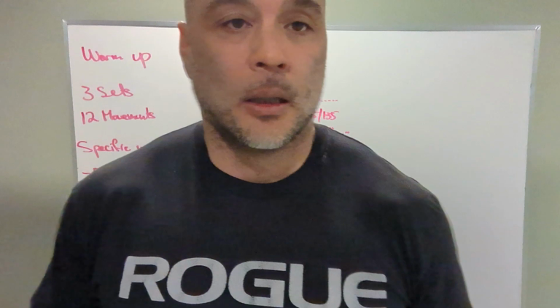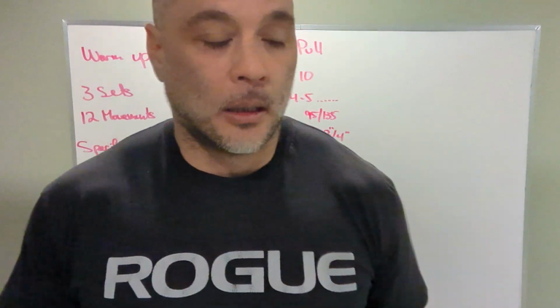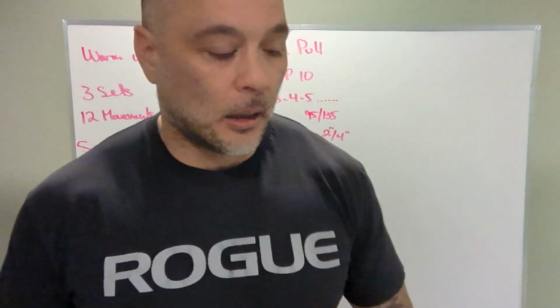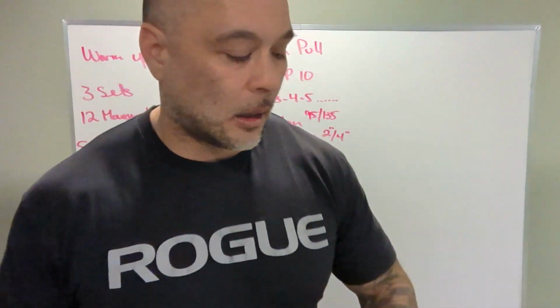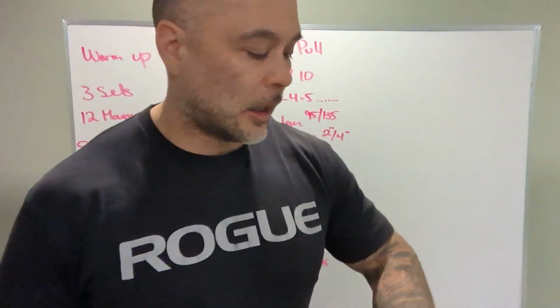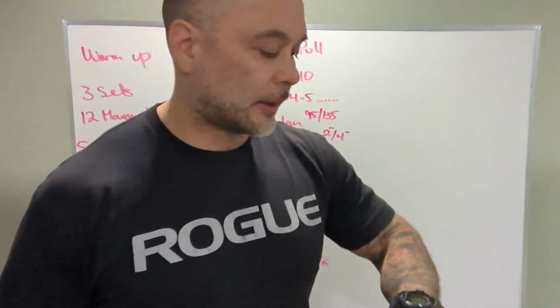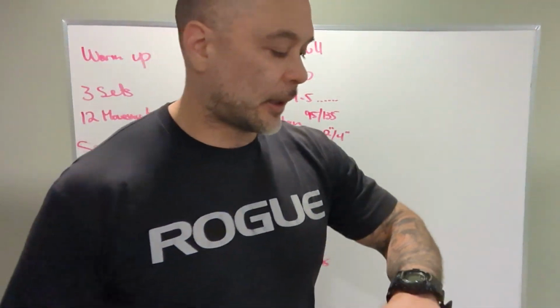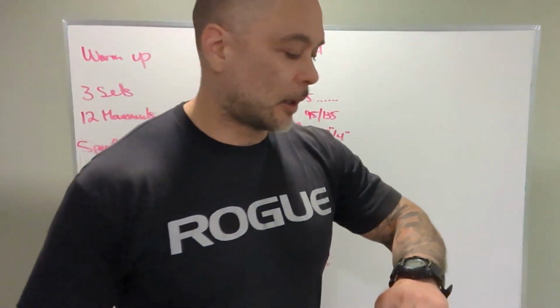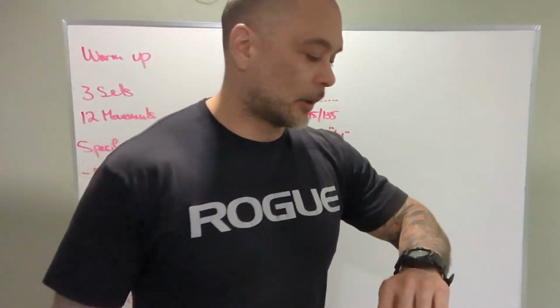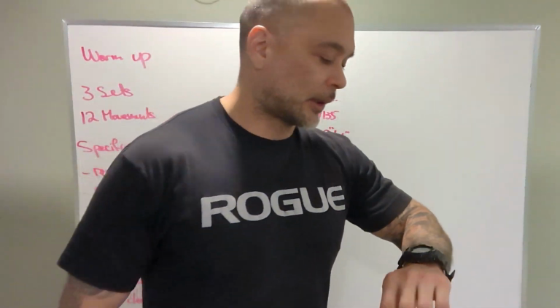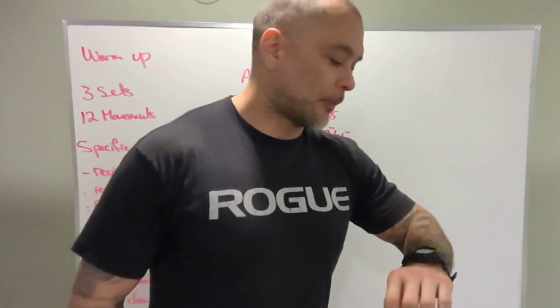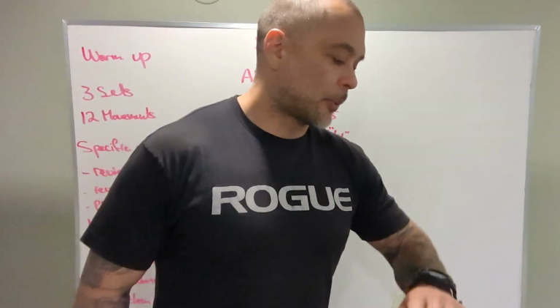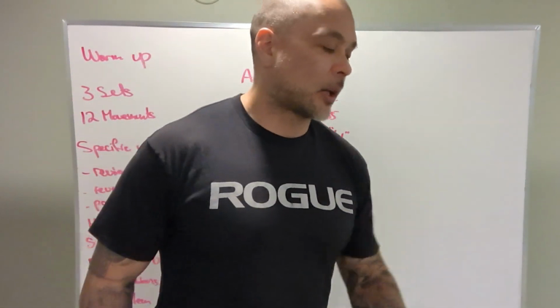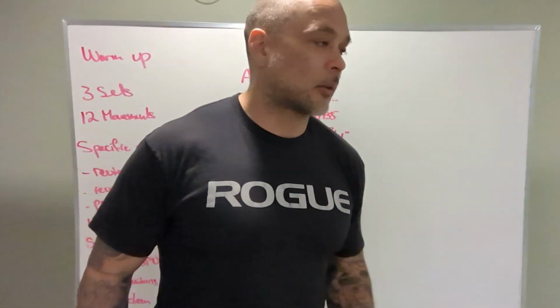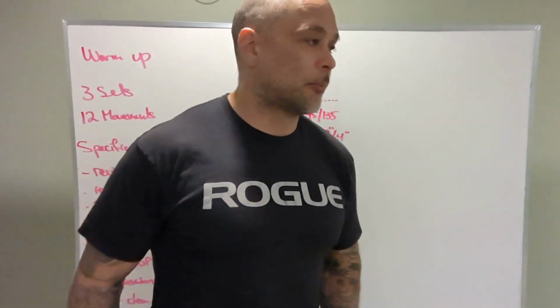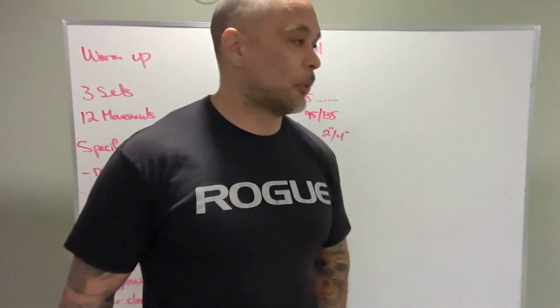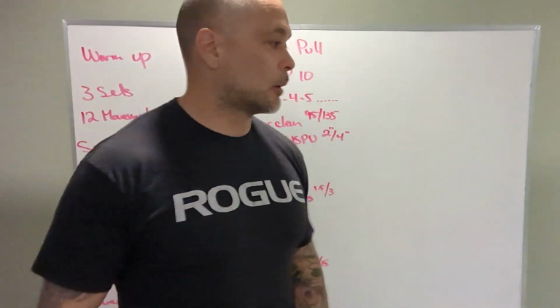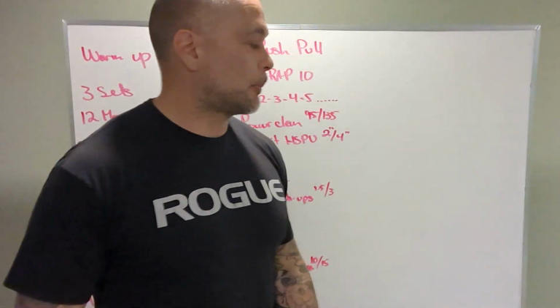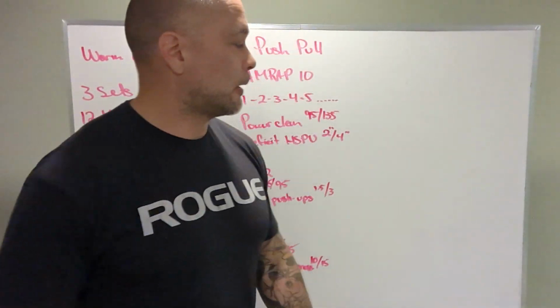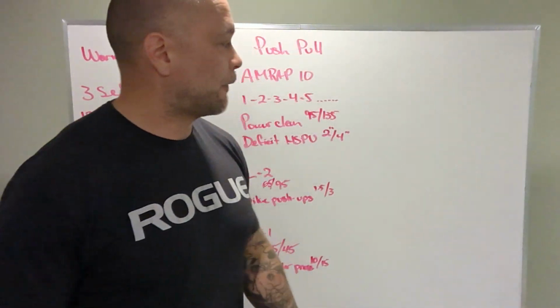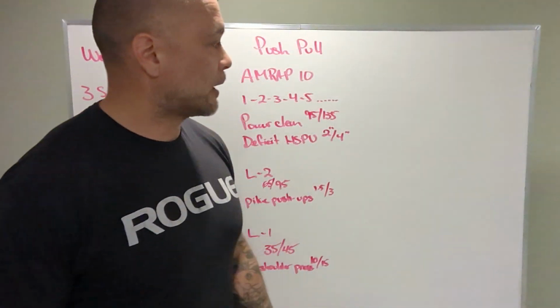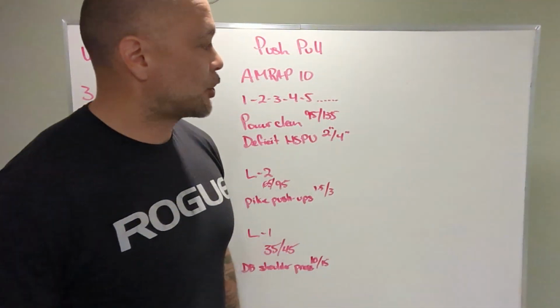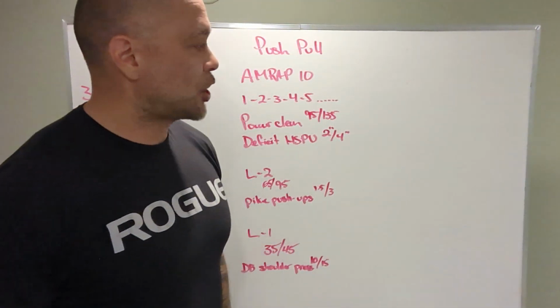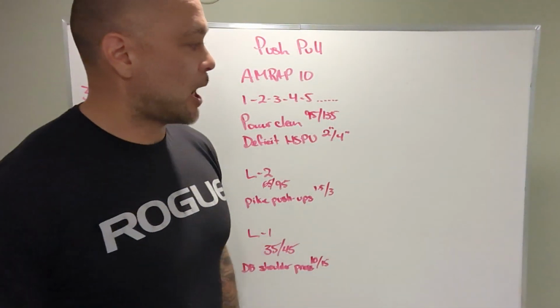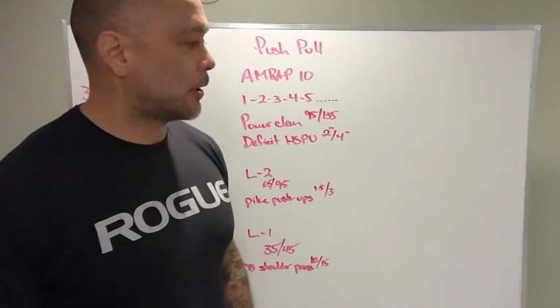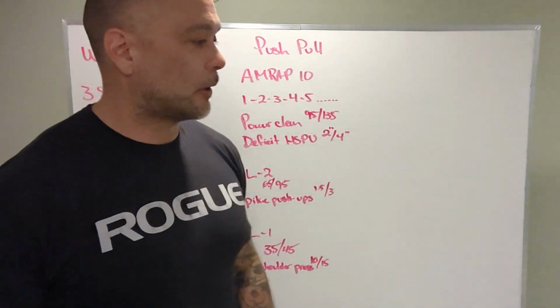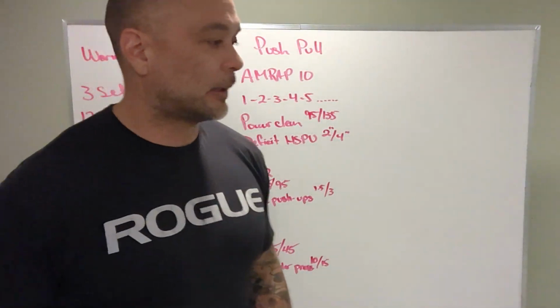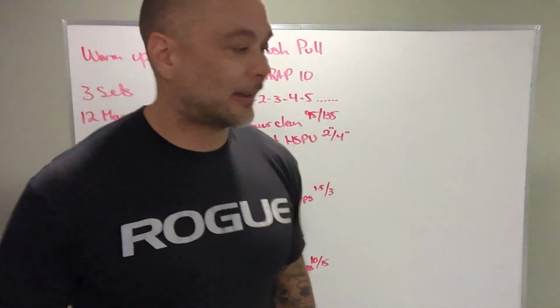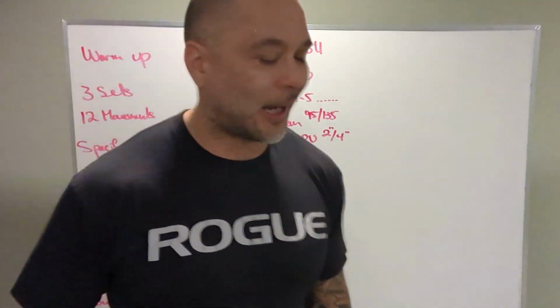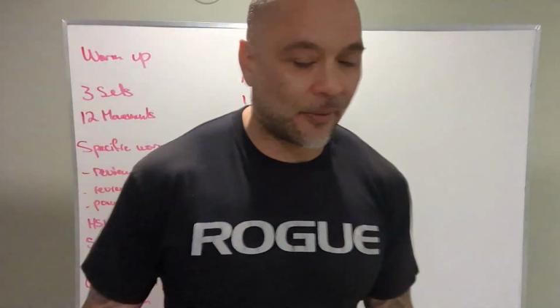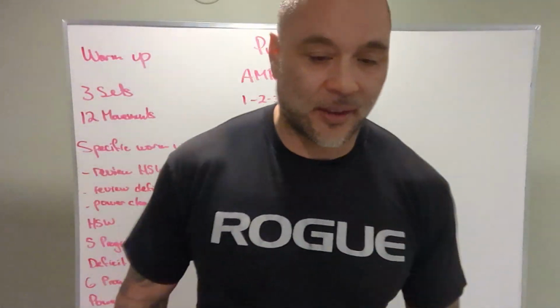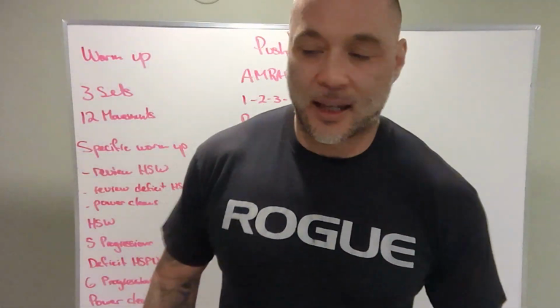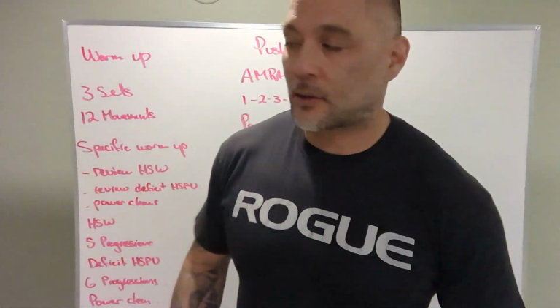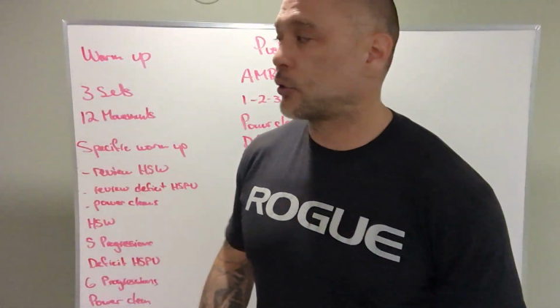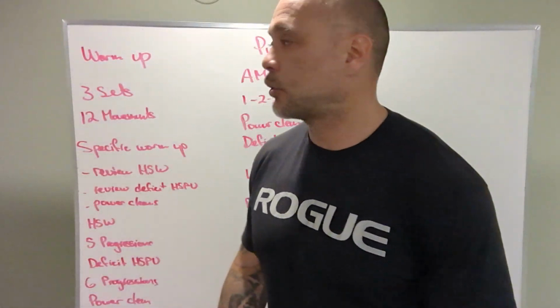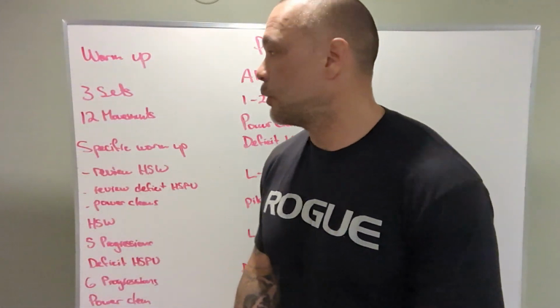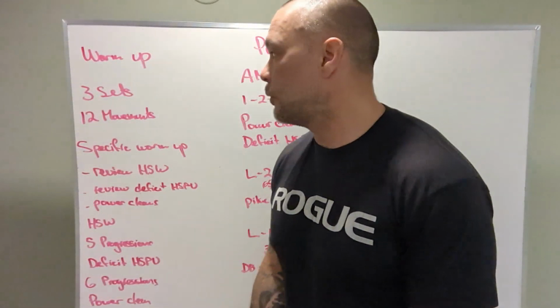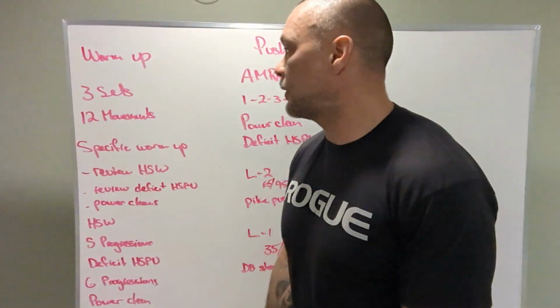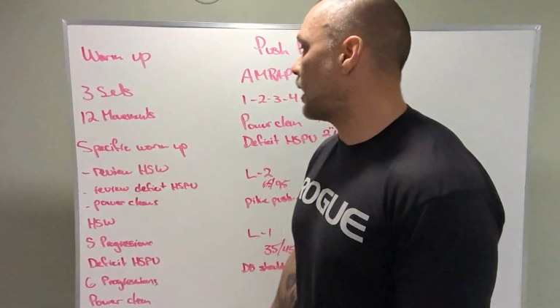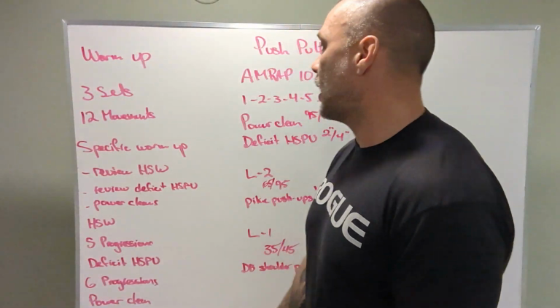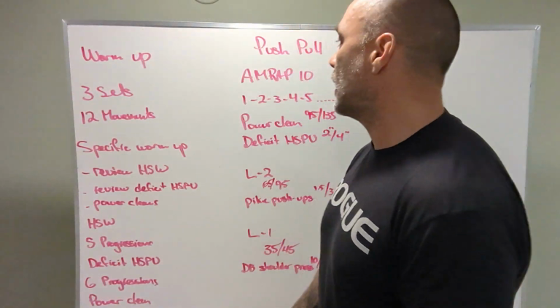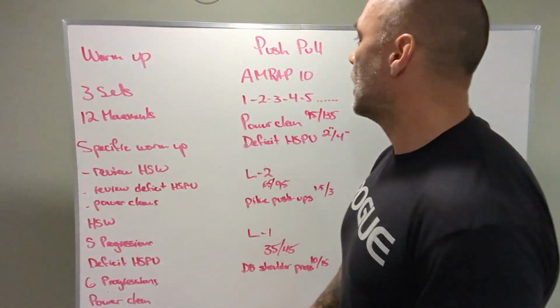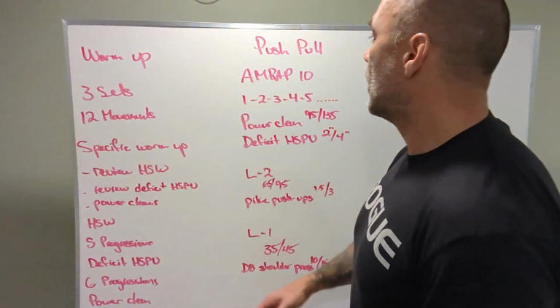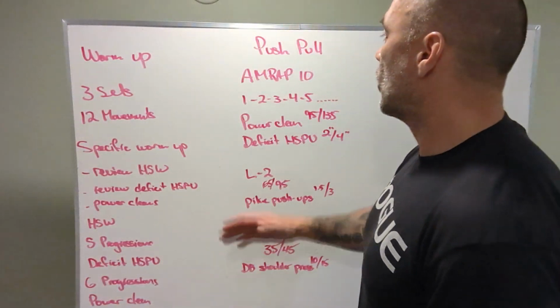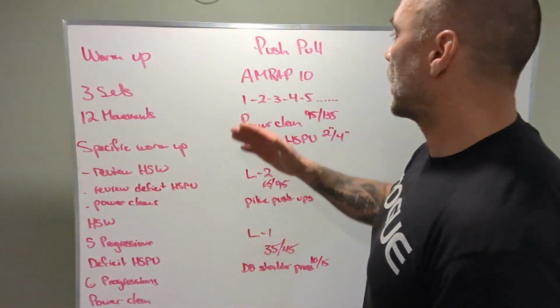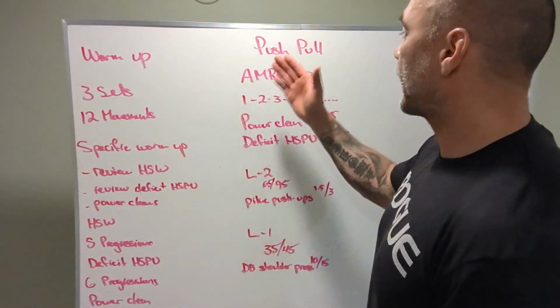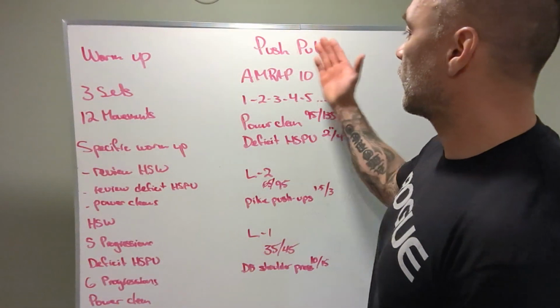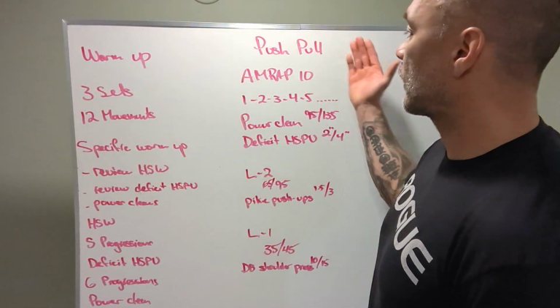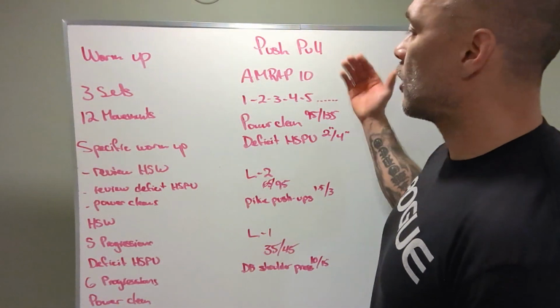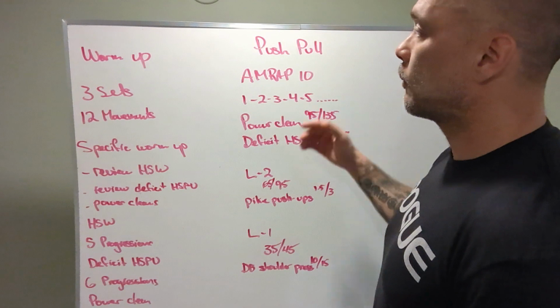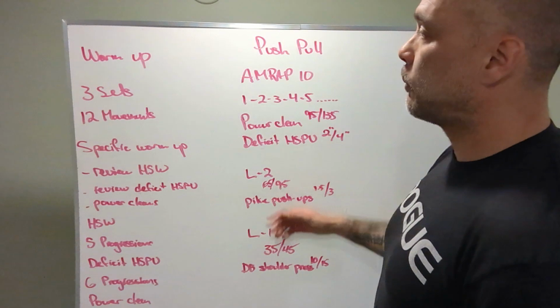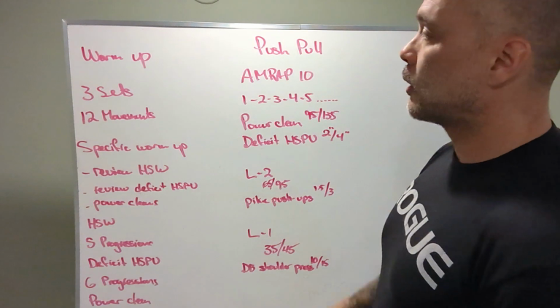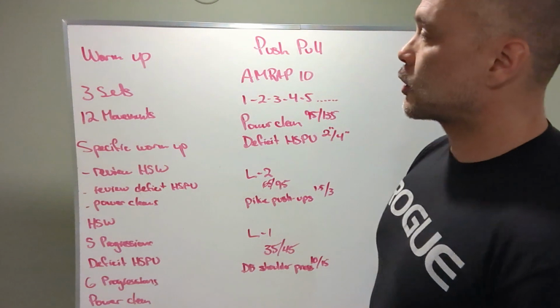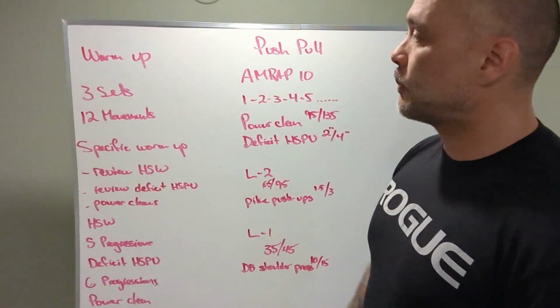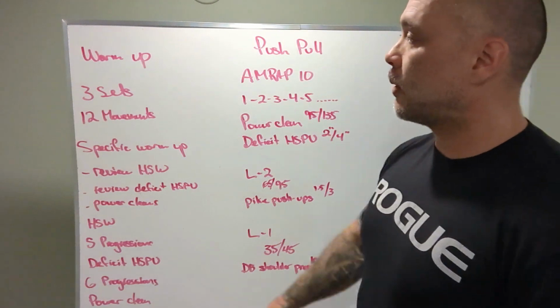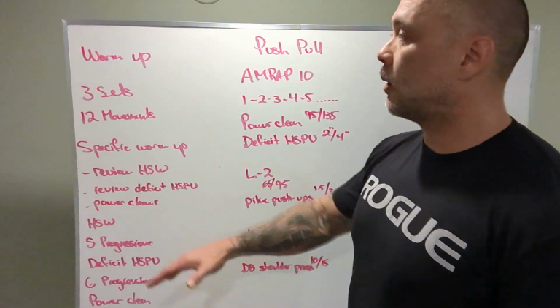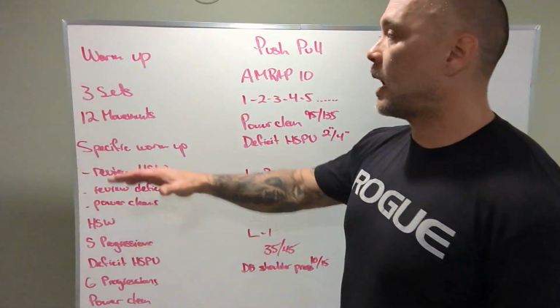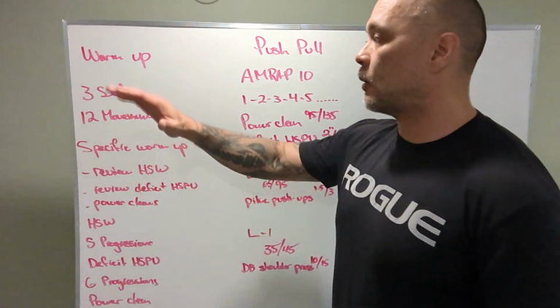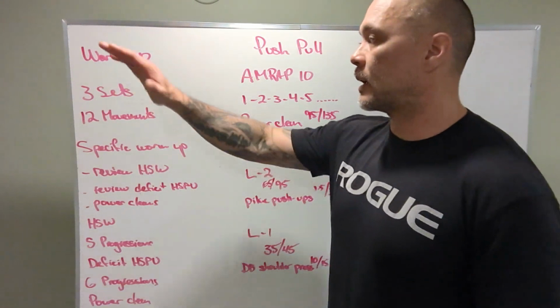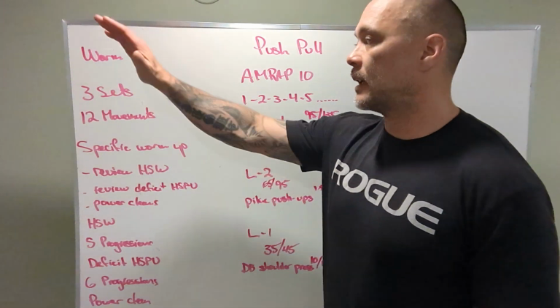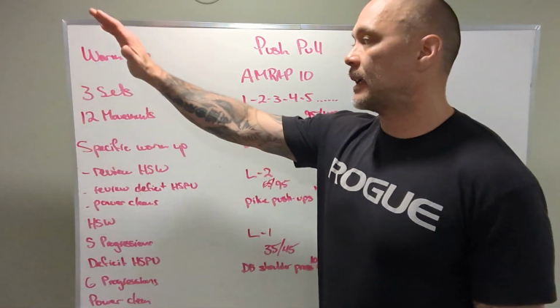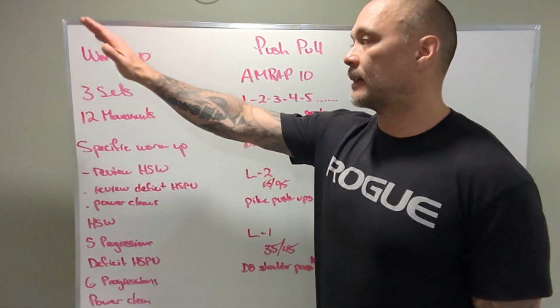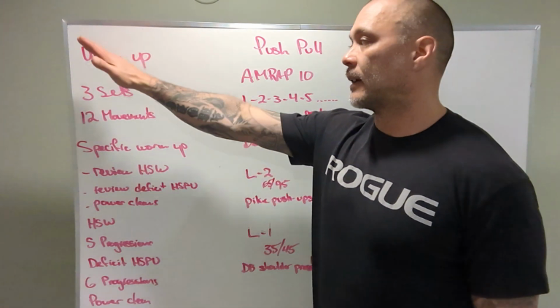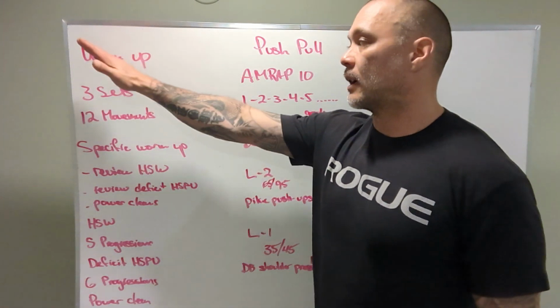All right, Tyler, what's up? We've got our board briefing January 10th, and that's Tuesday. Workout's called push-pull. How are we going to get there?